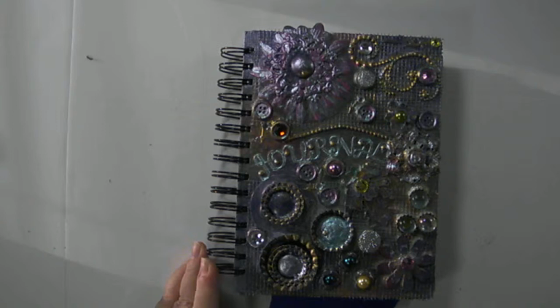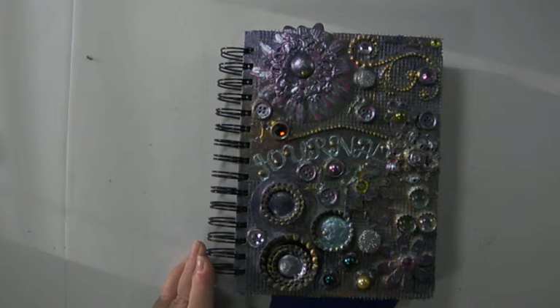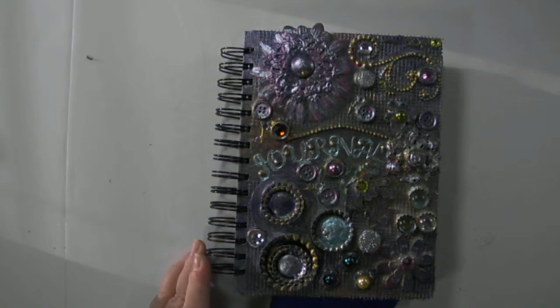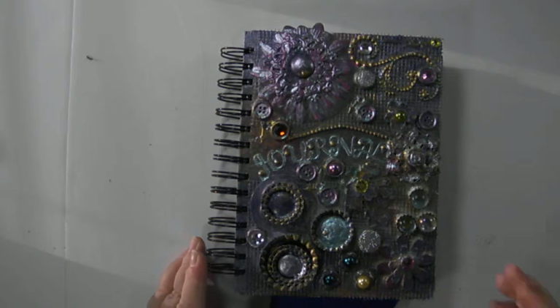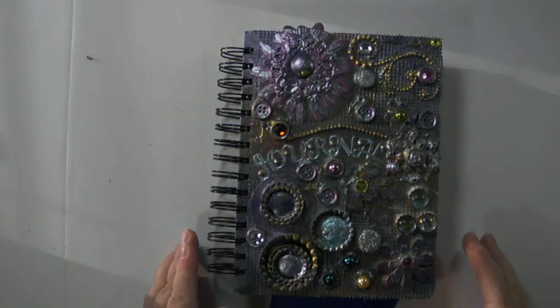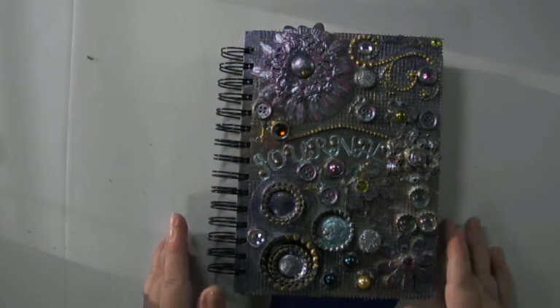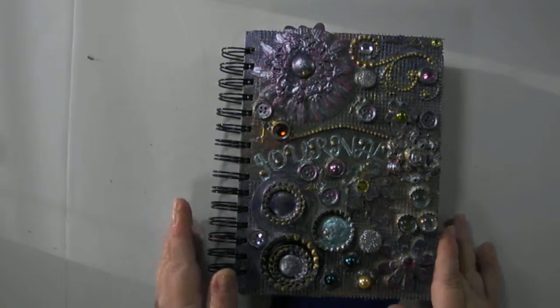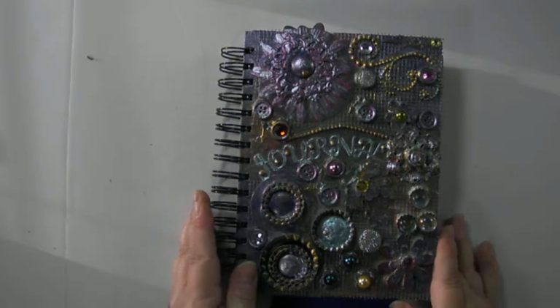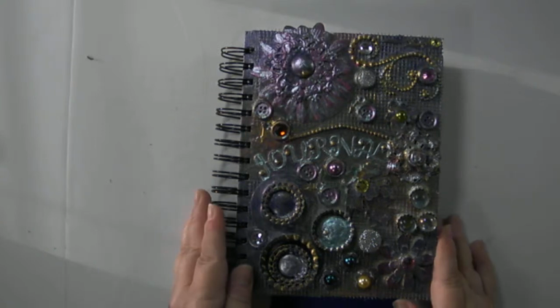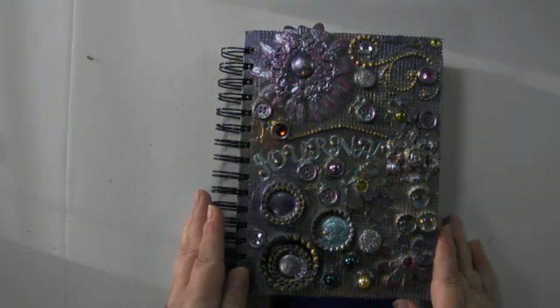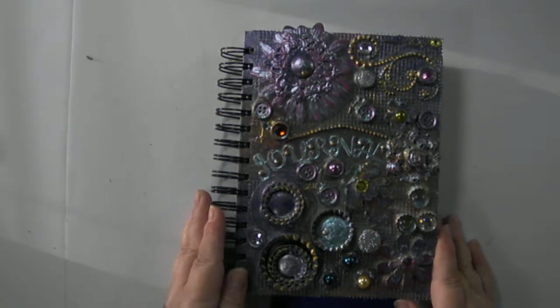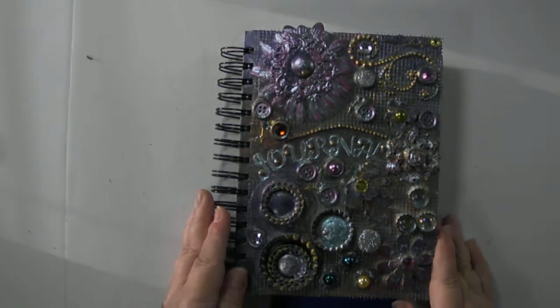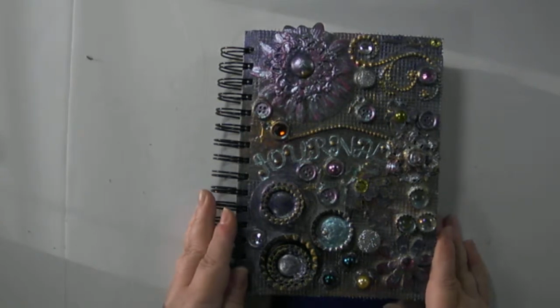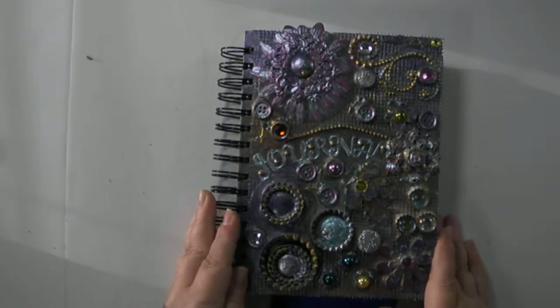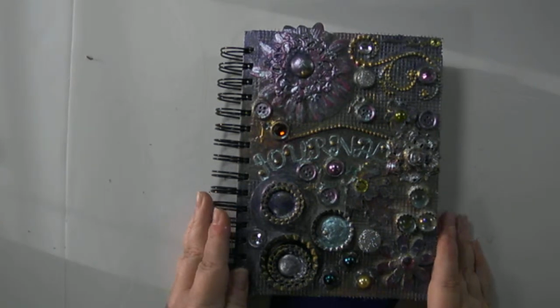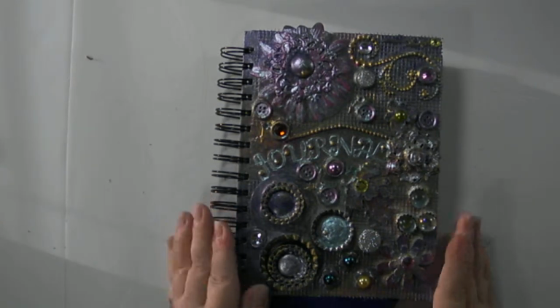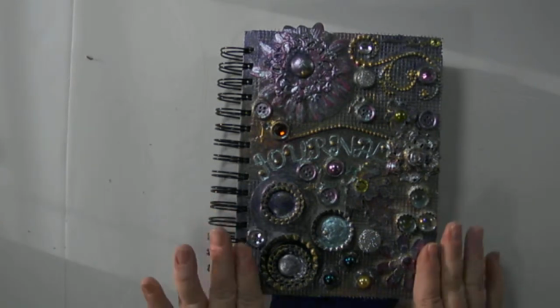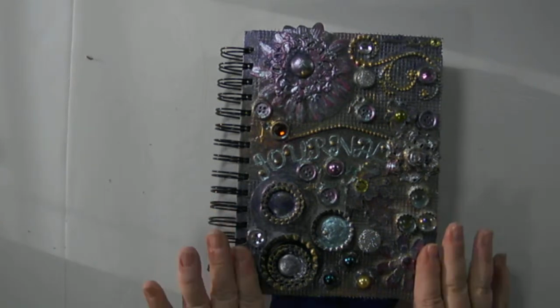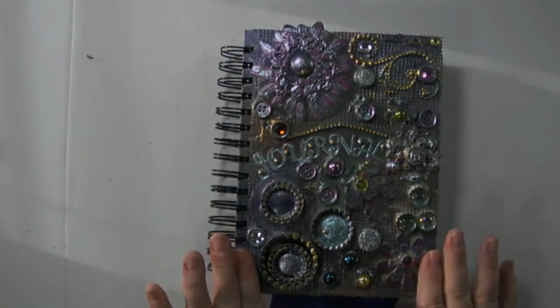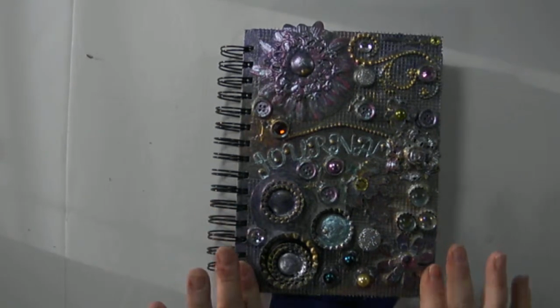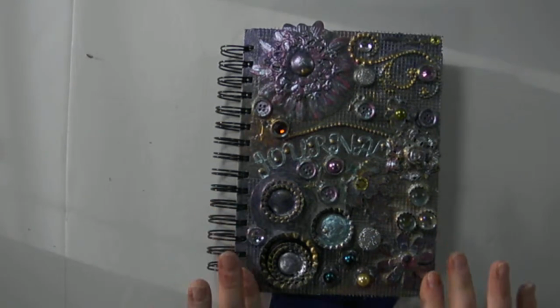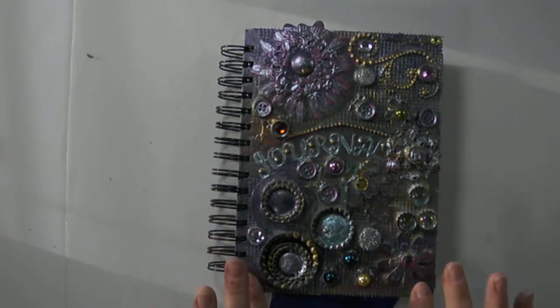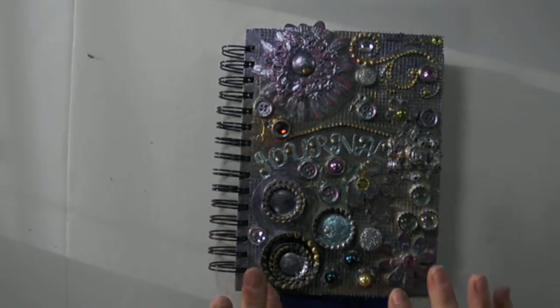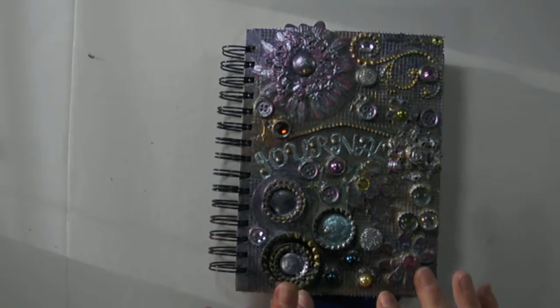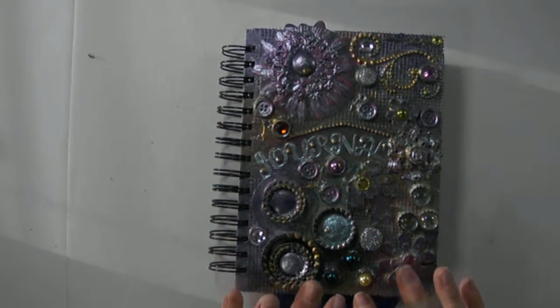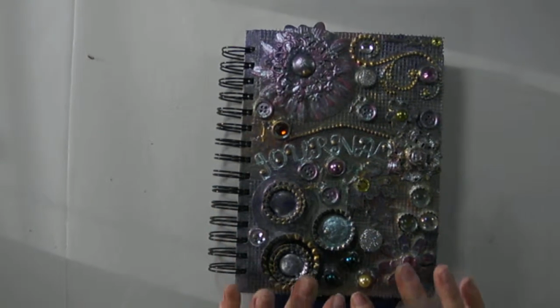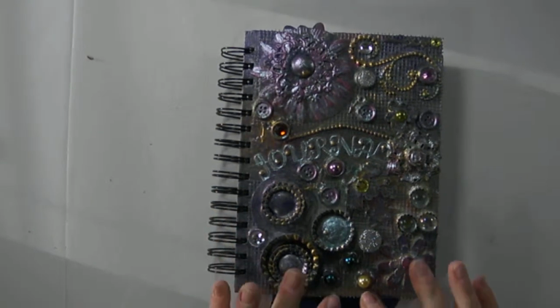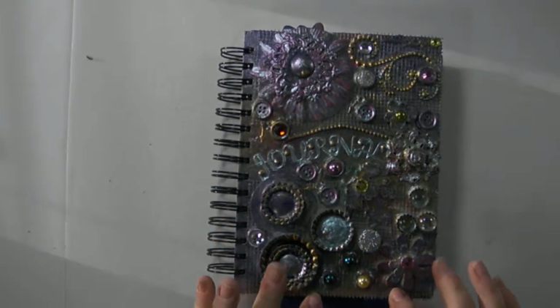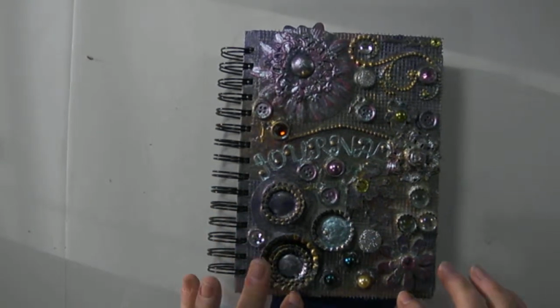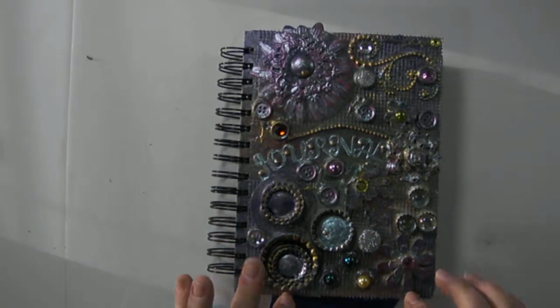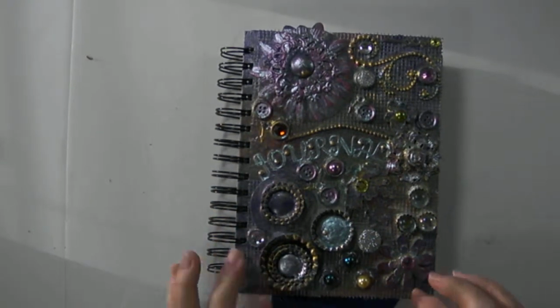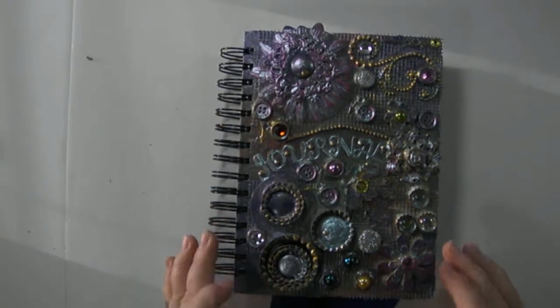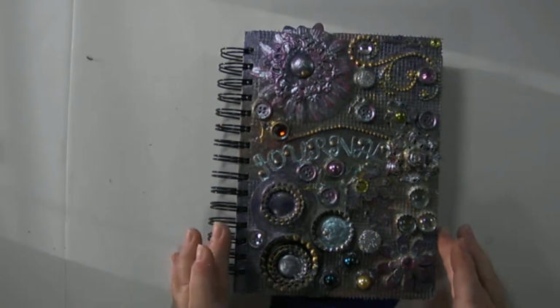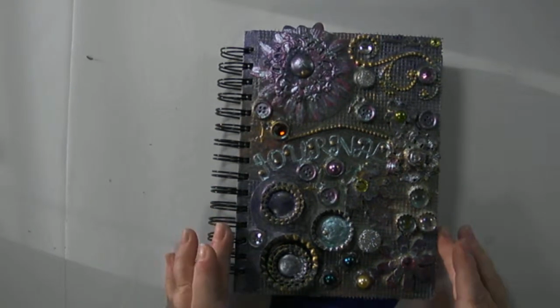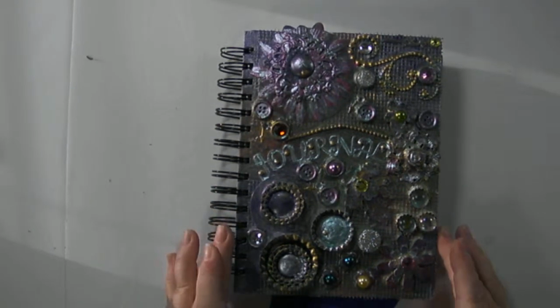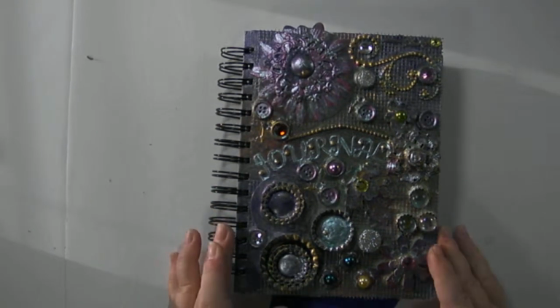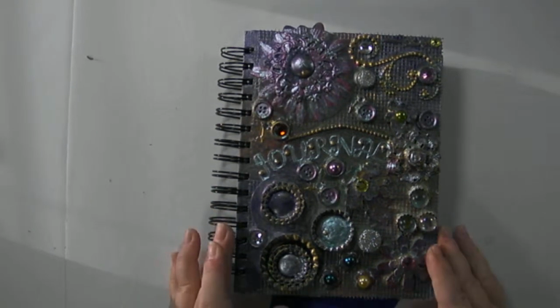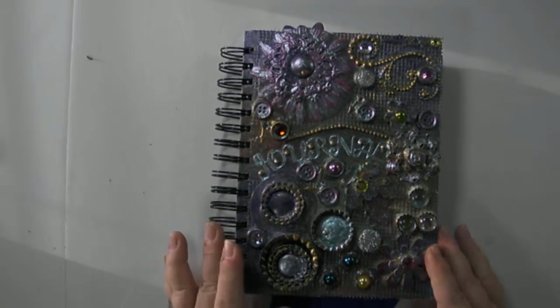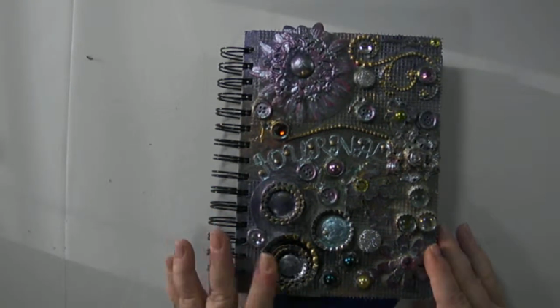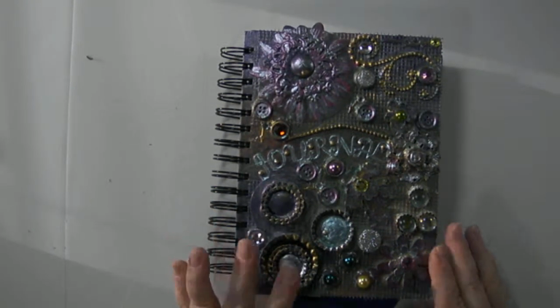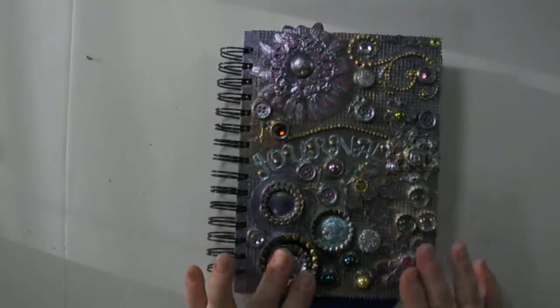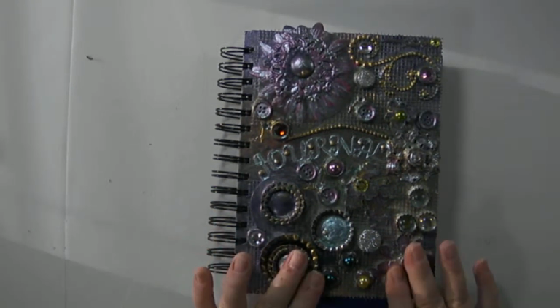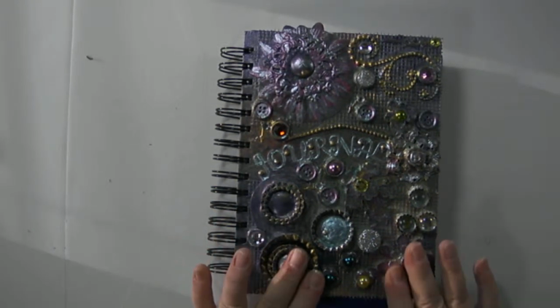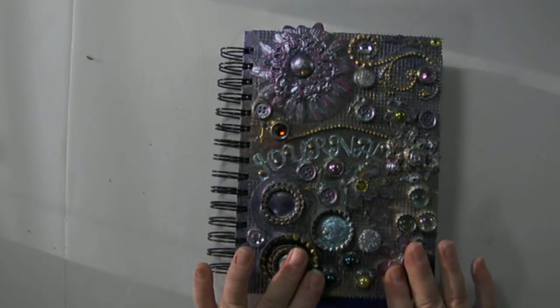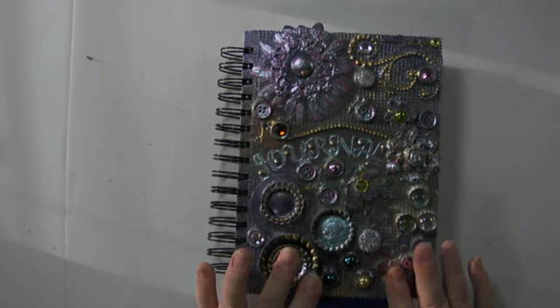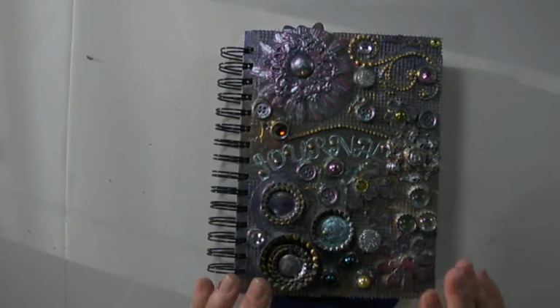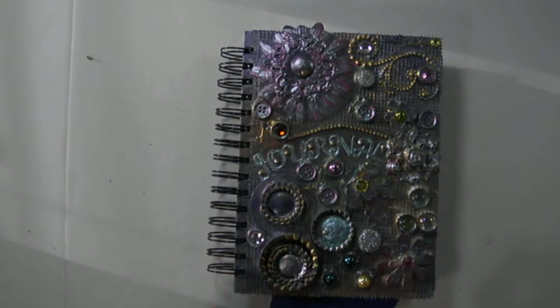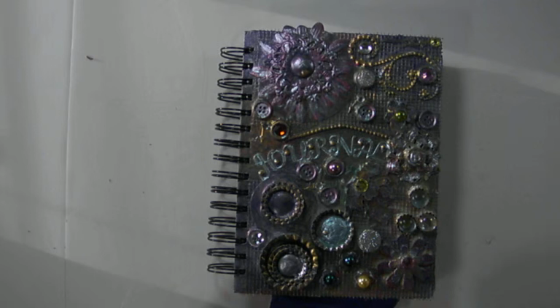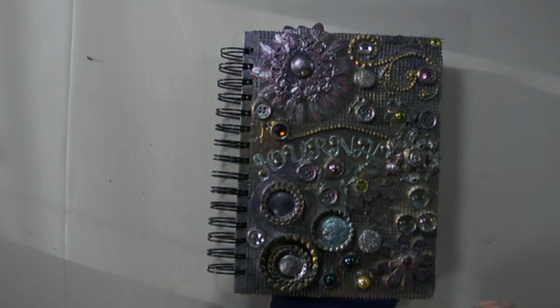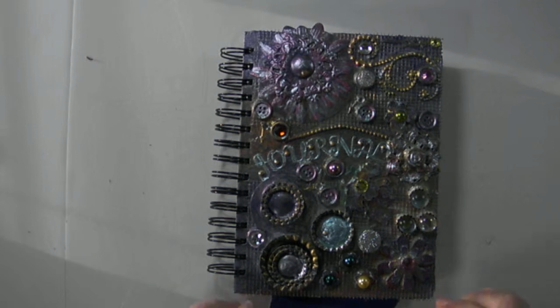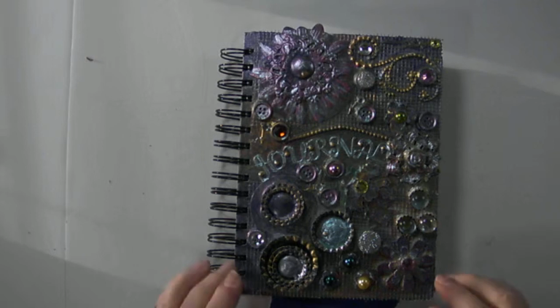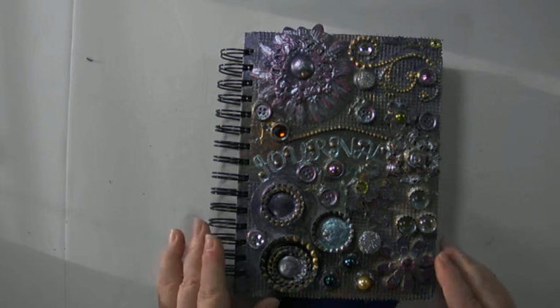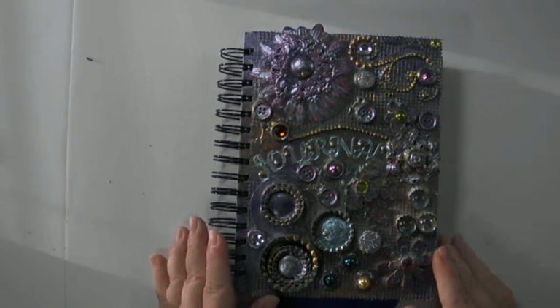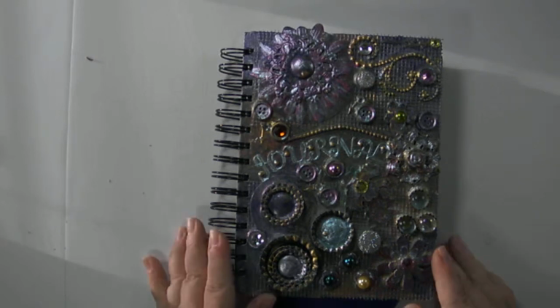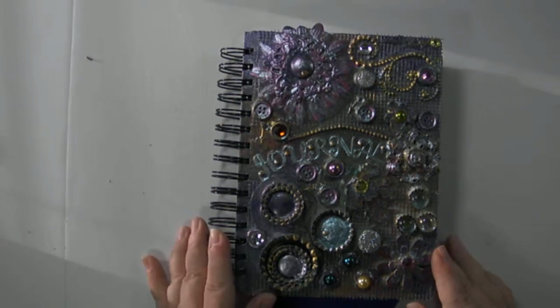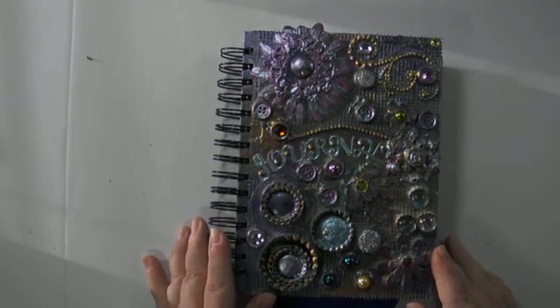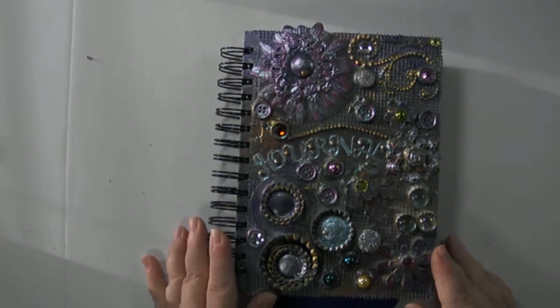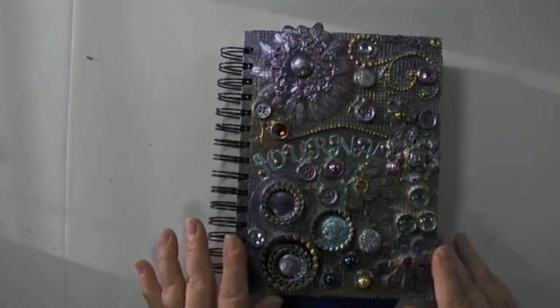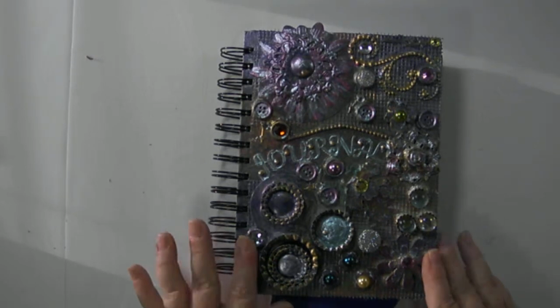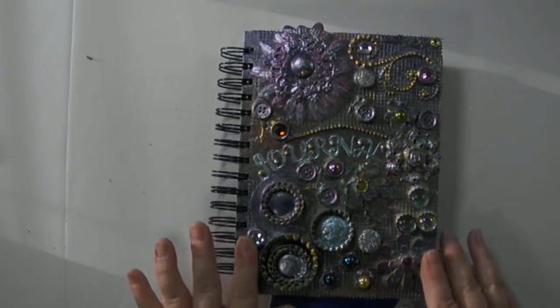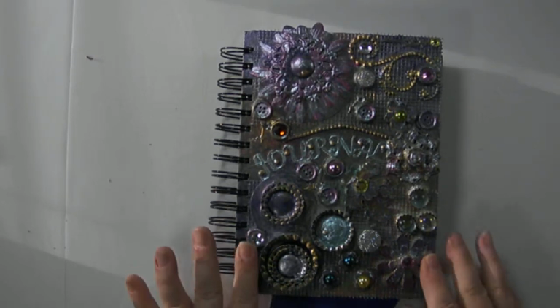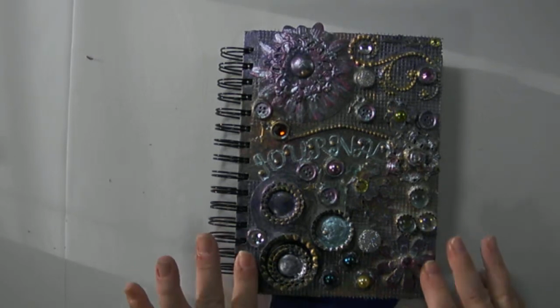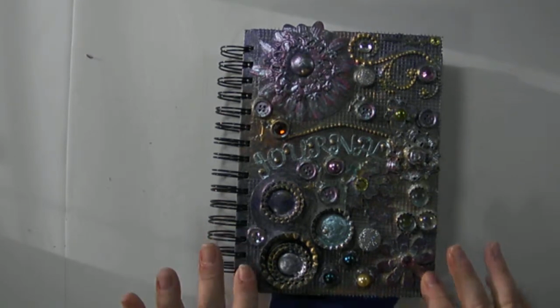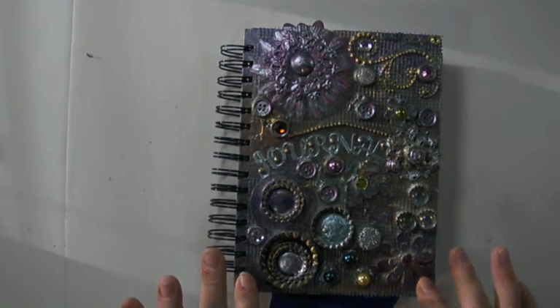Hi, this is Lisa, the Original Designing Diva. I'm here today with an altered book journal to tour for you.